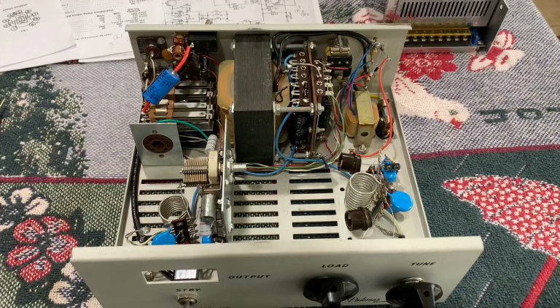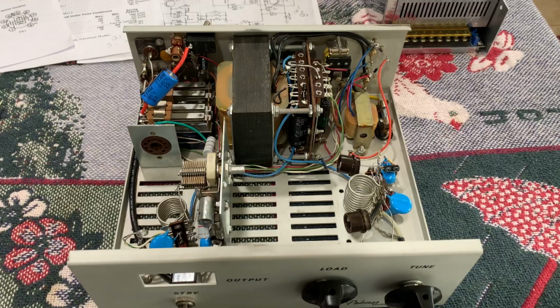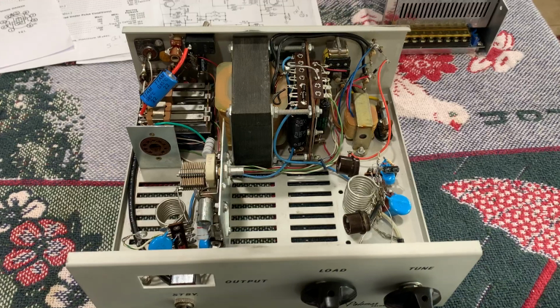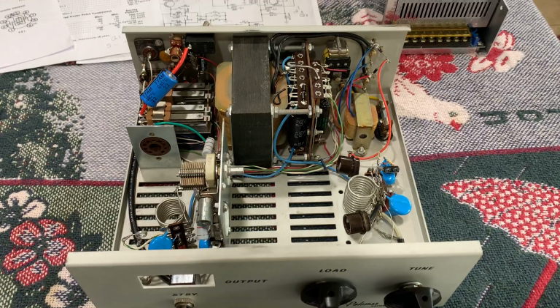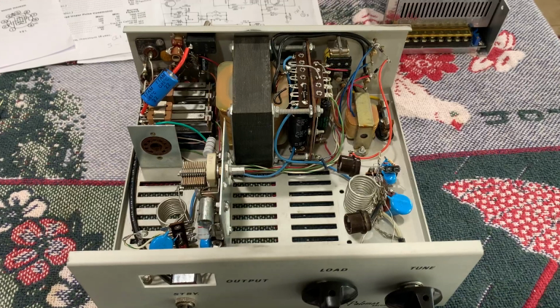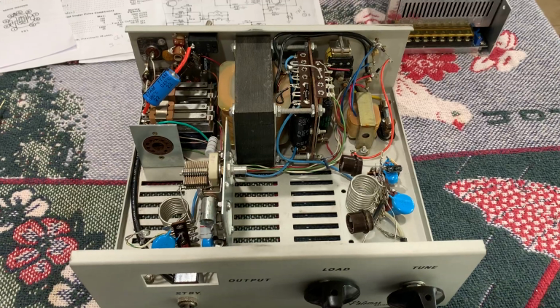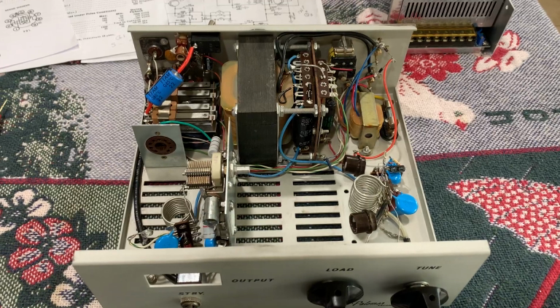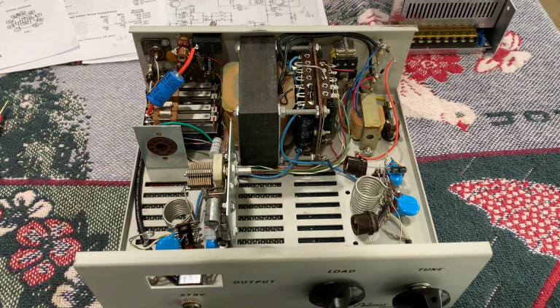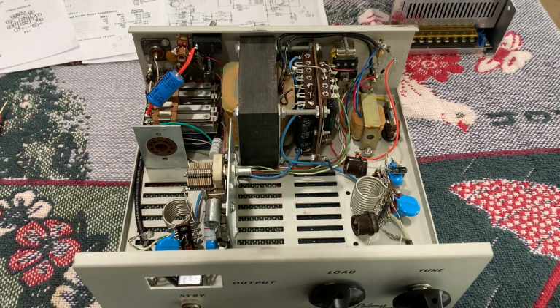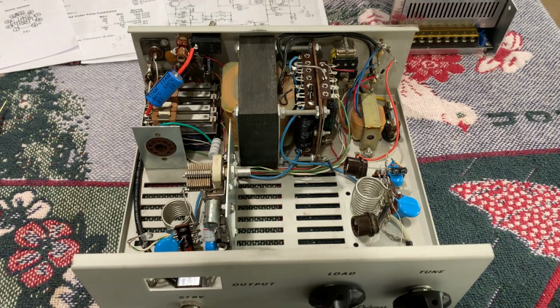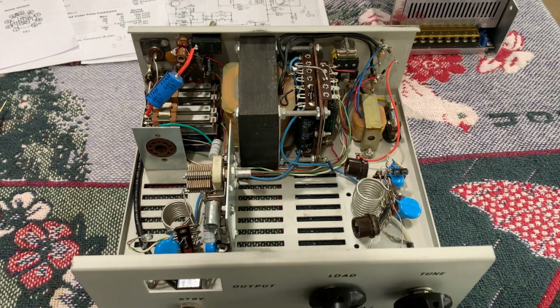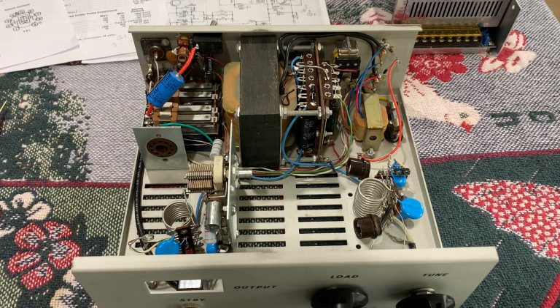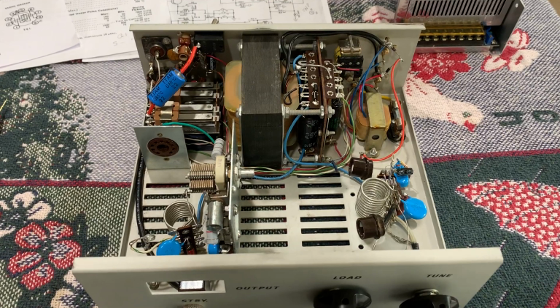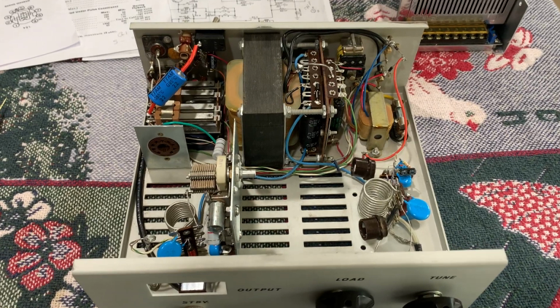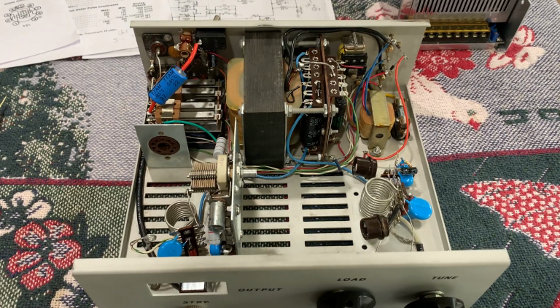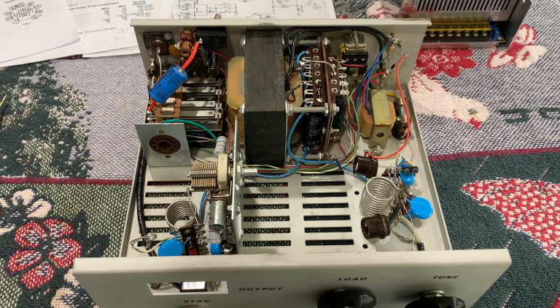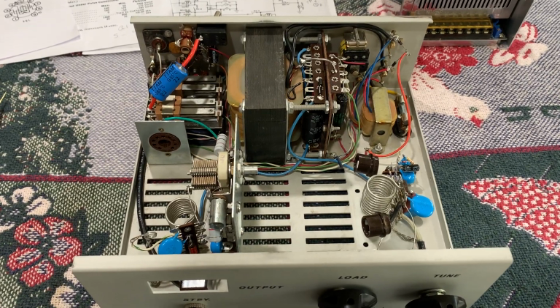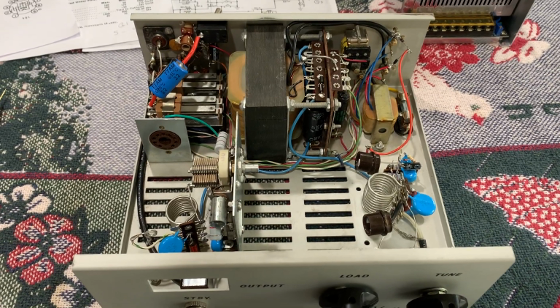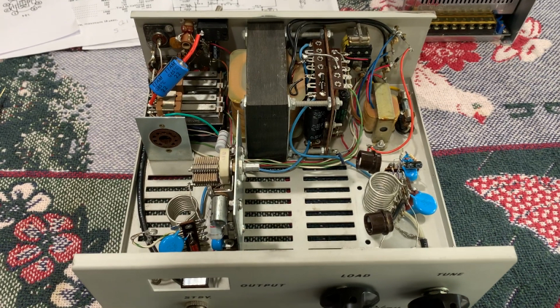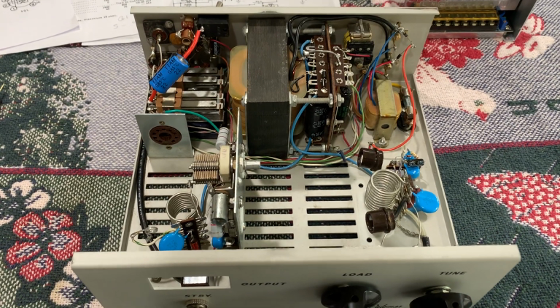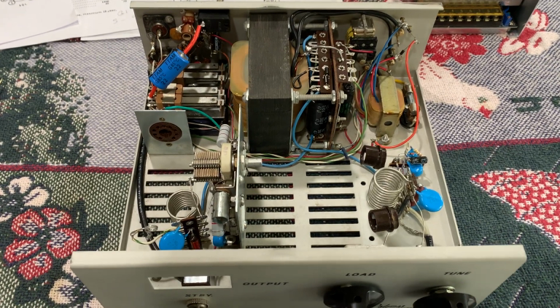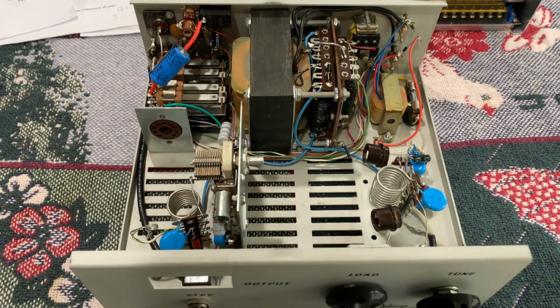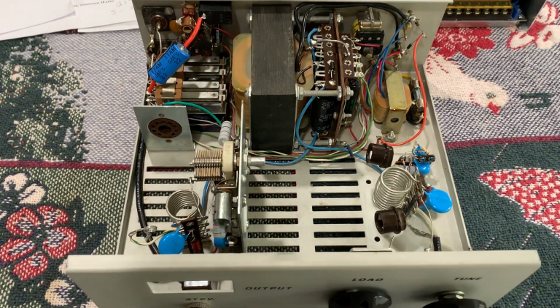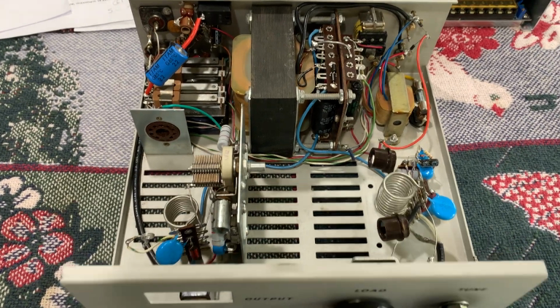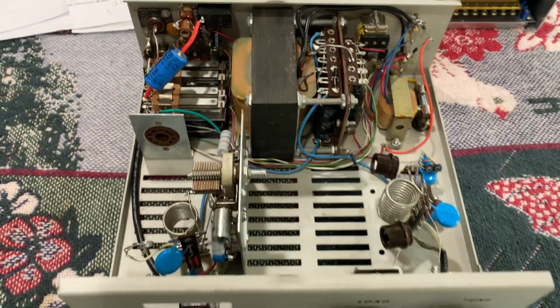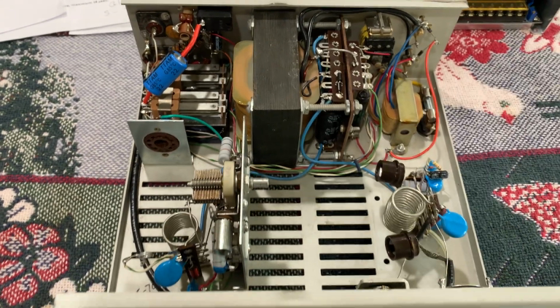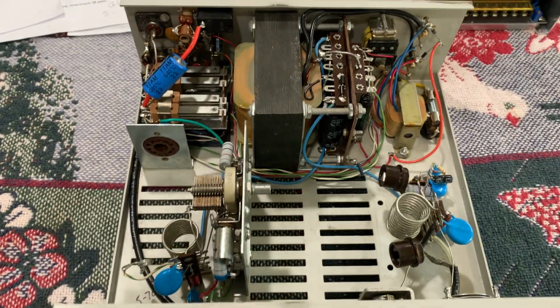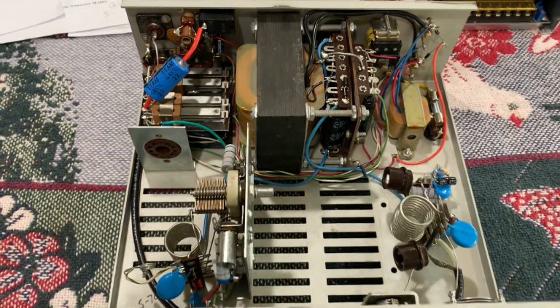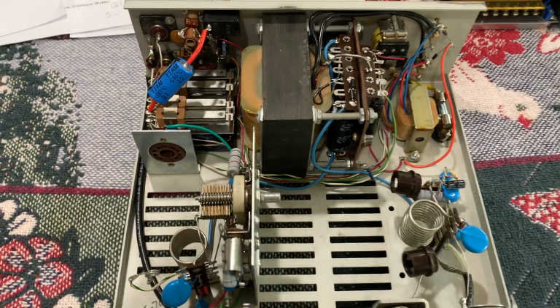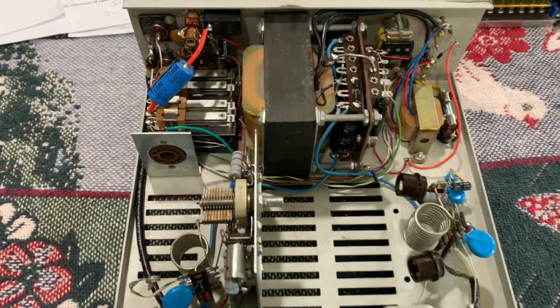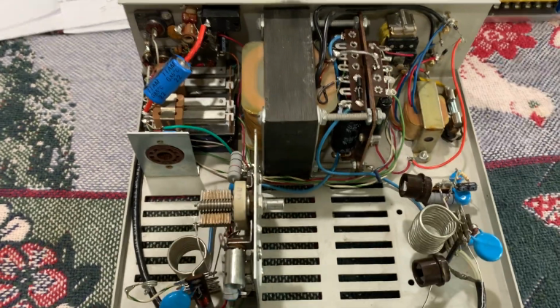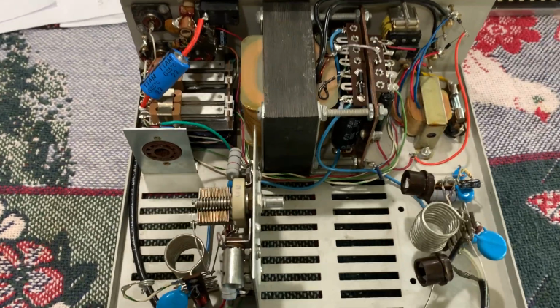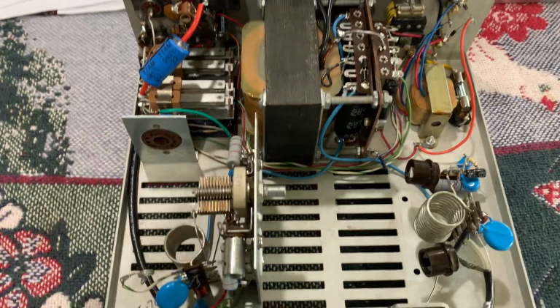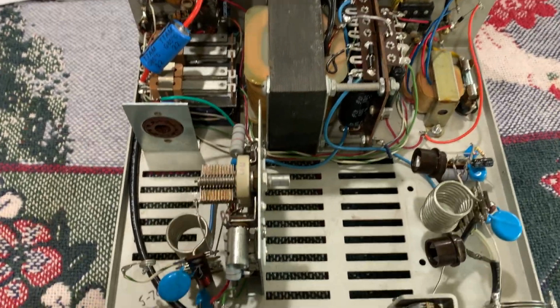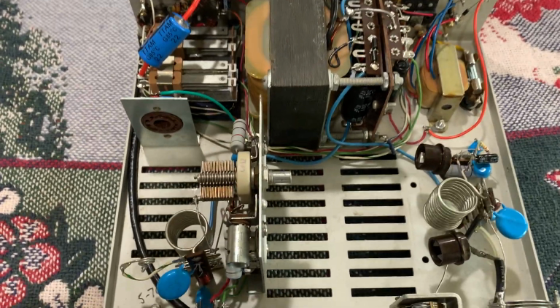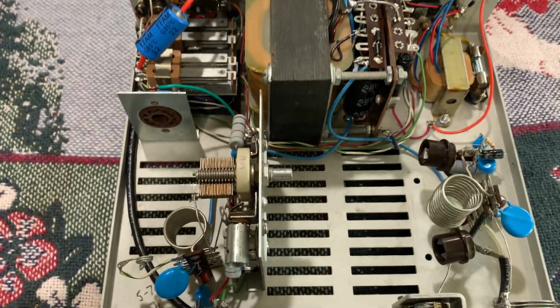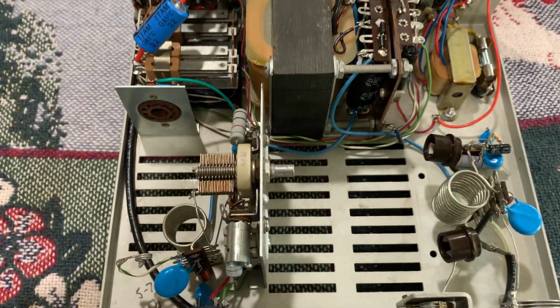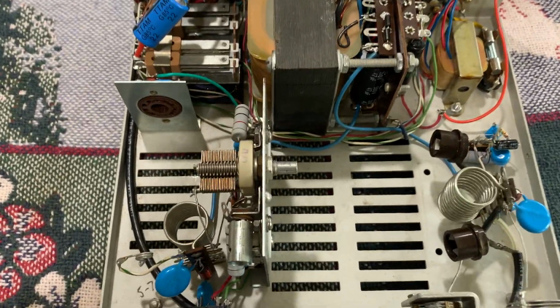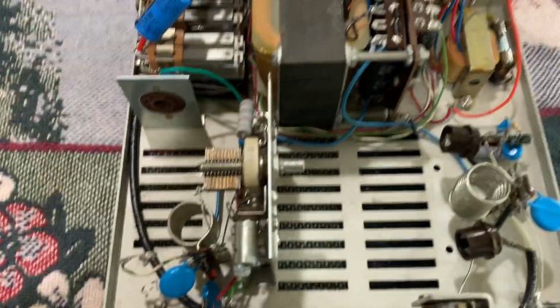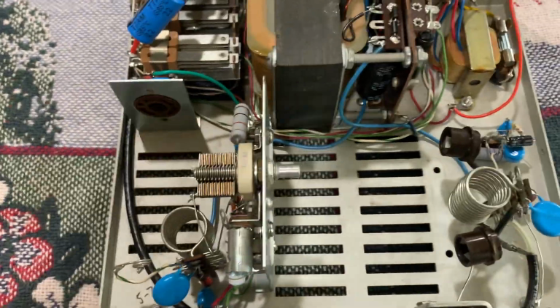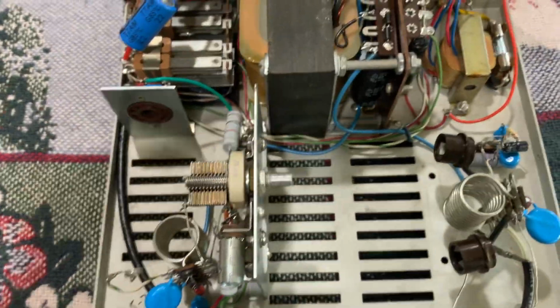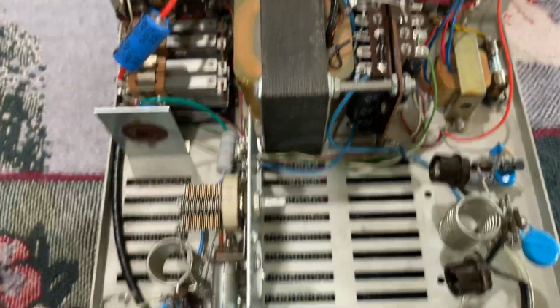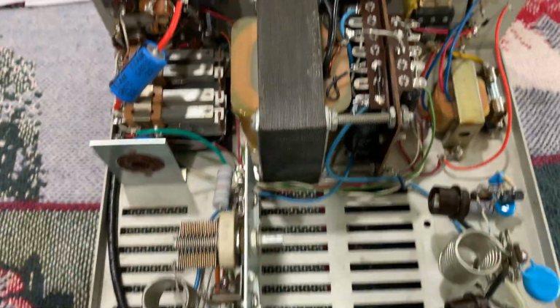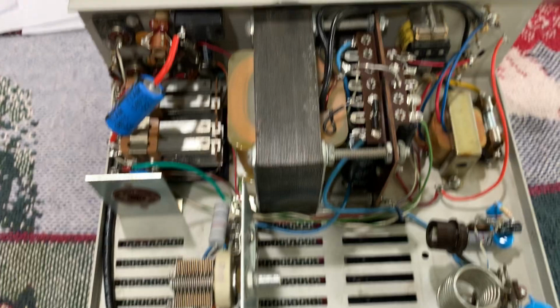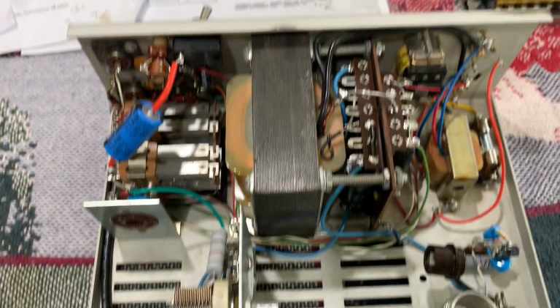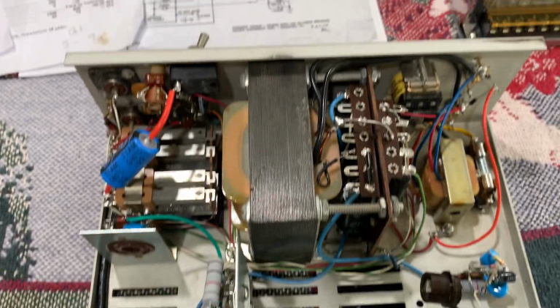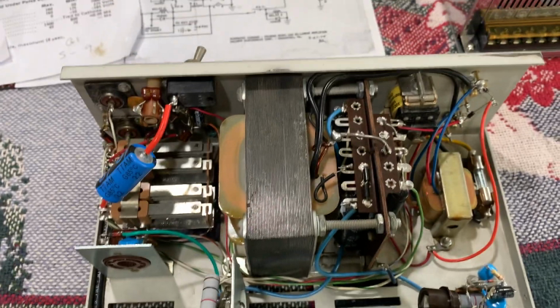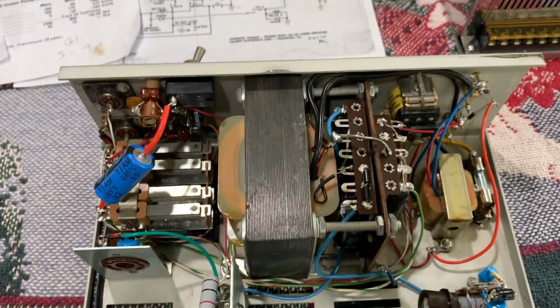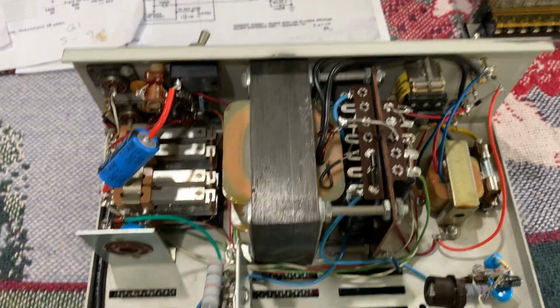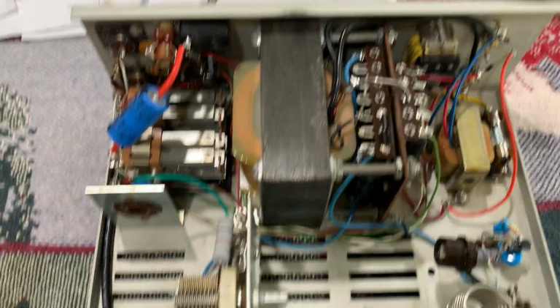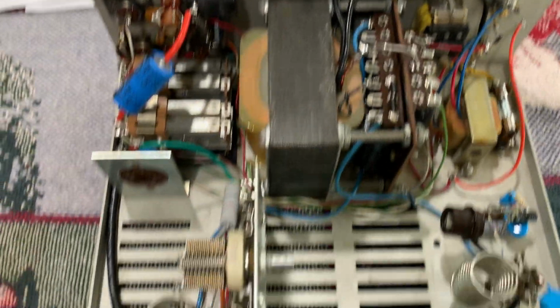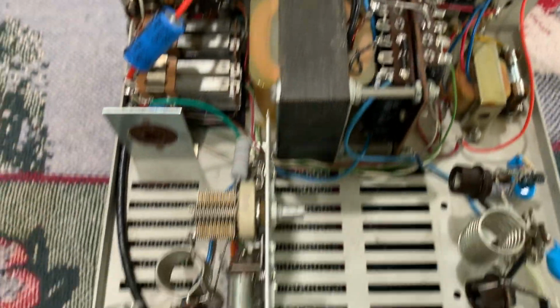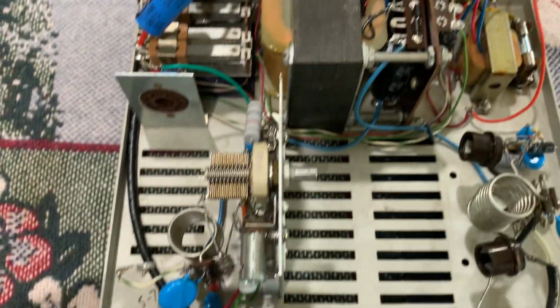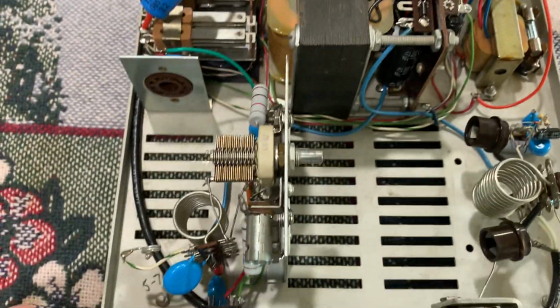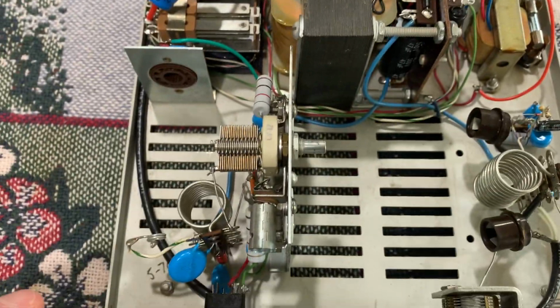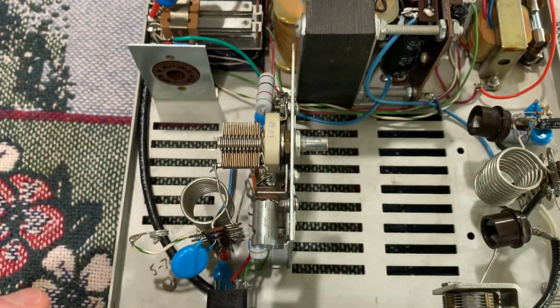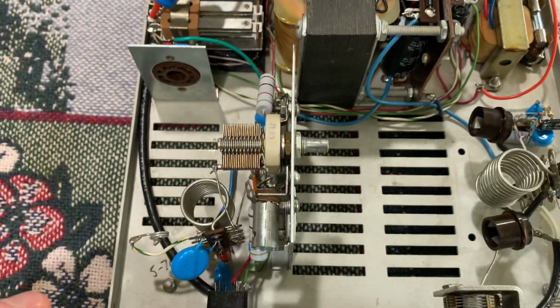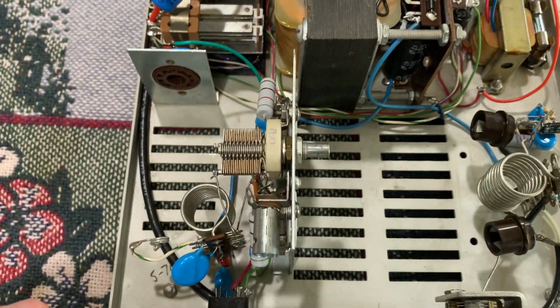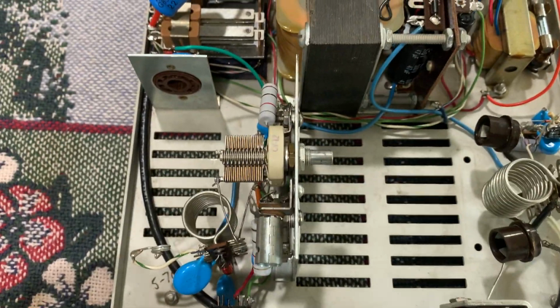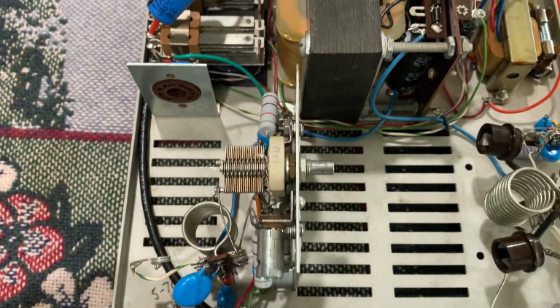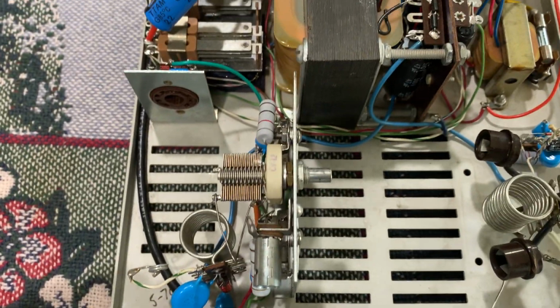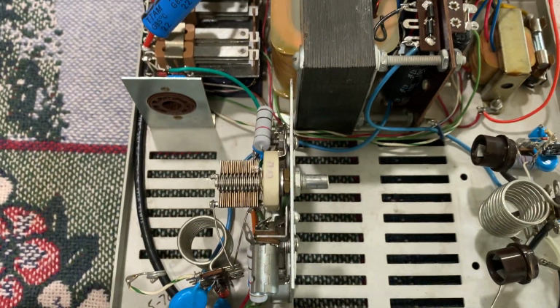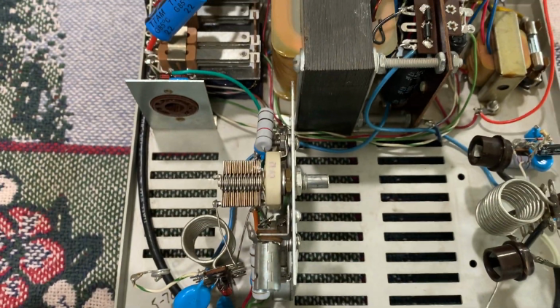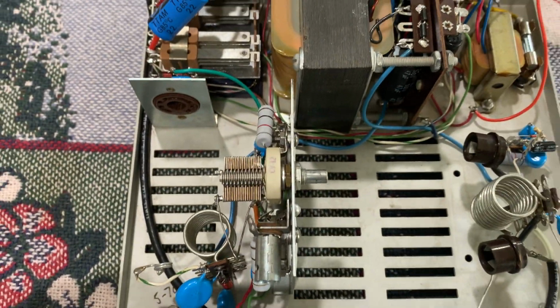Hey, hey, hey, it's W5HRO. Here's an update on this amplifier. I've run into some problems with it, so I'm still kind of working on it.